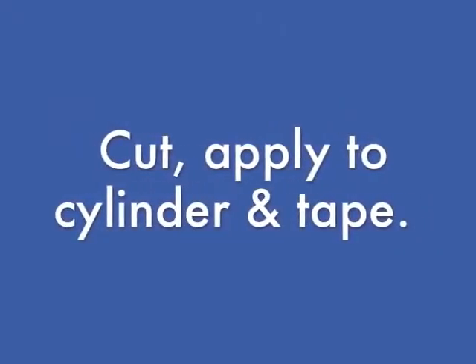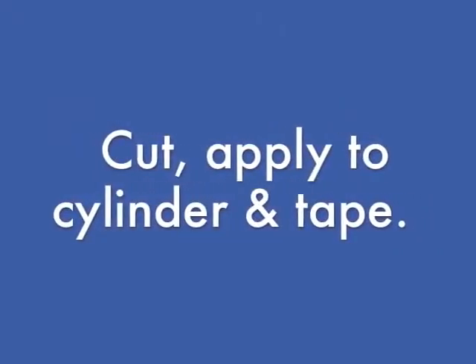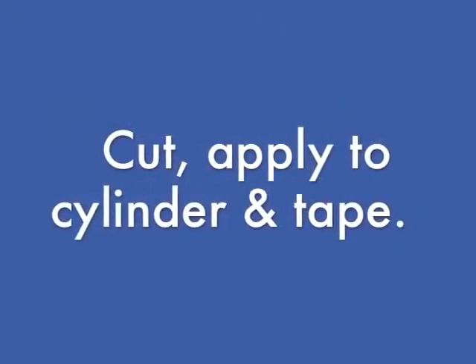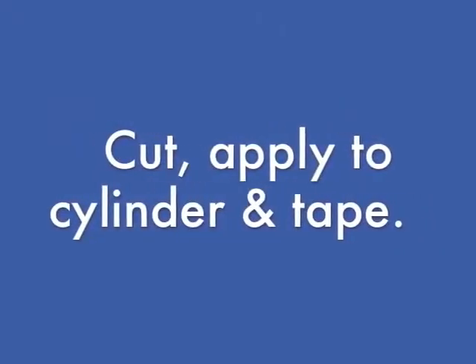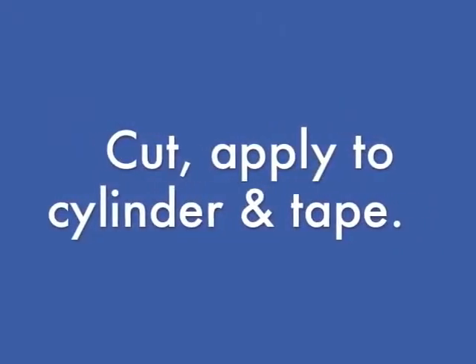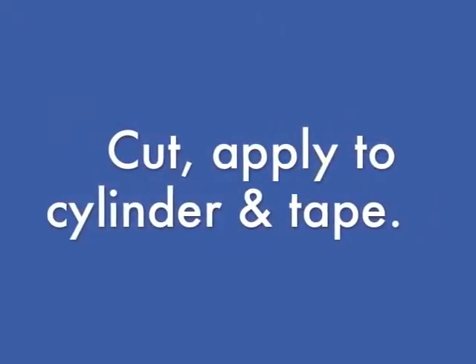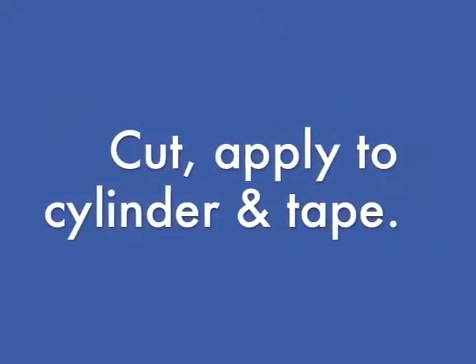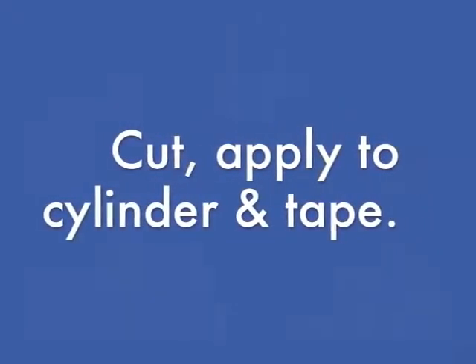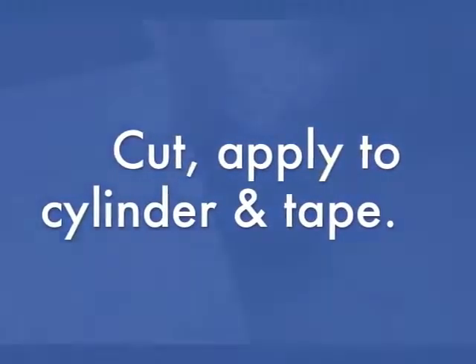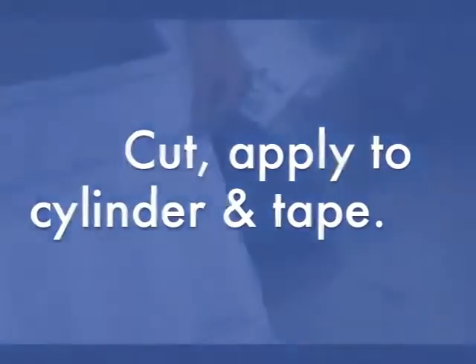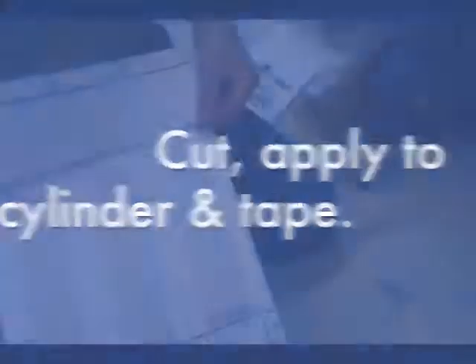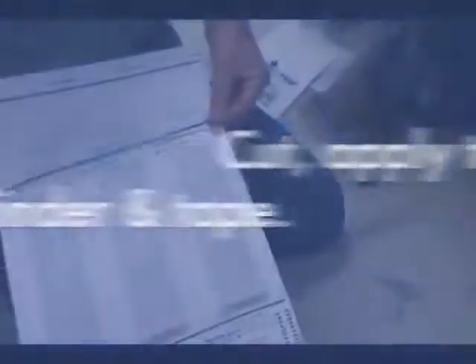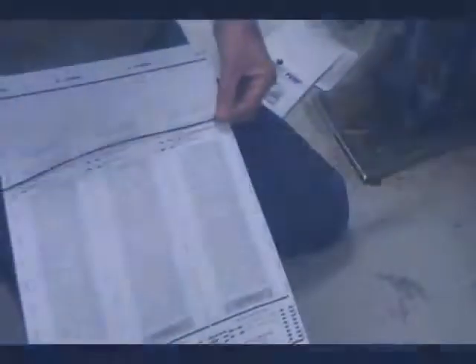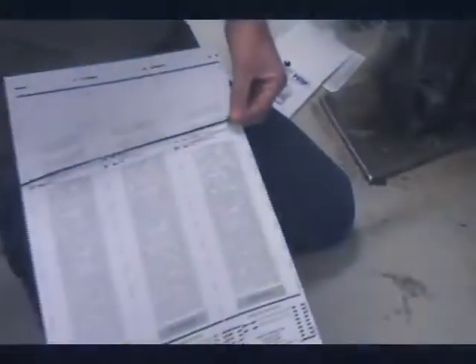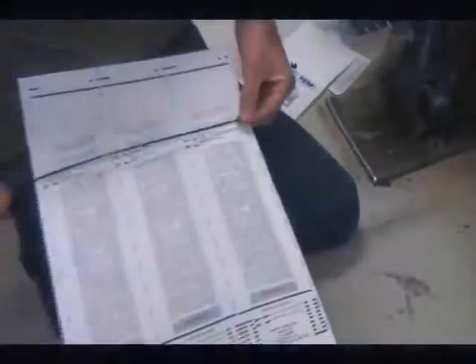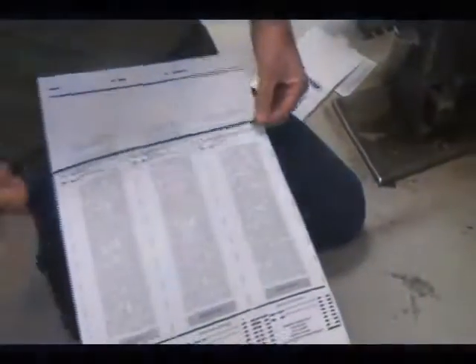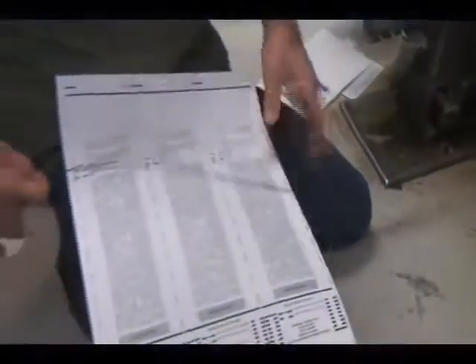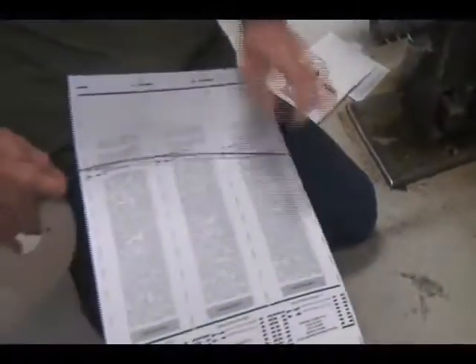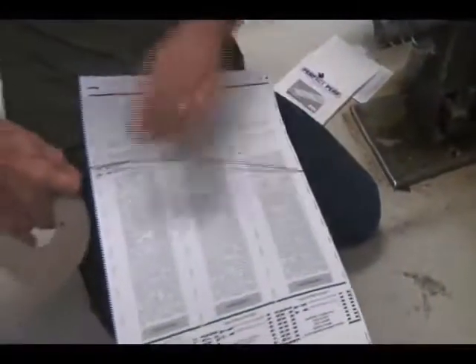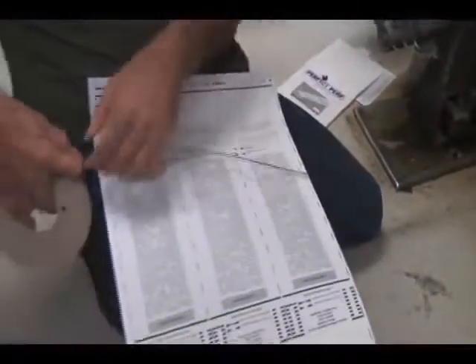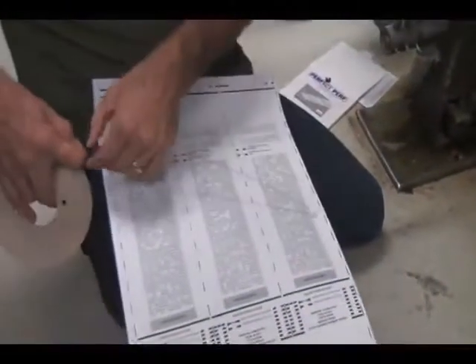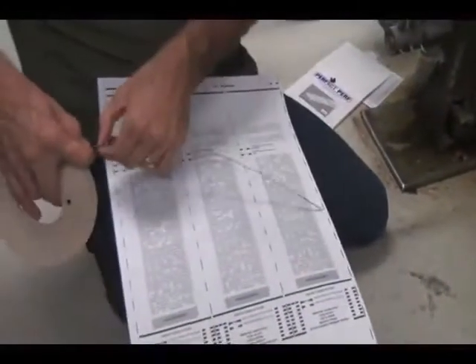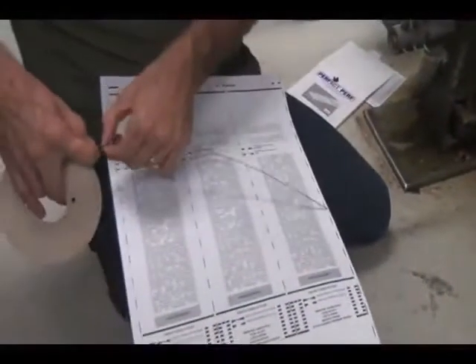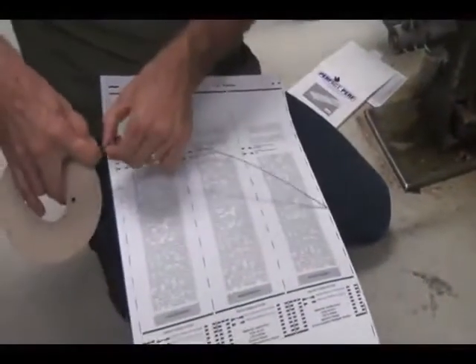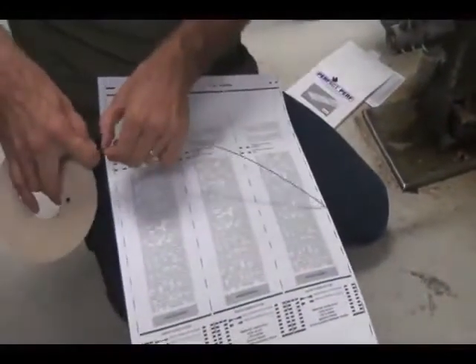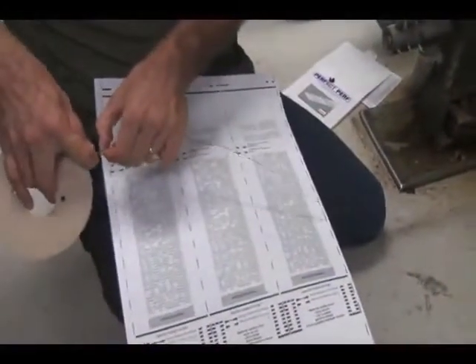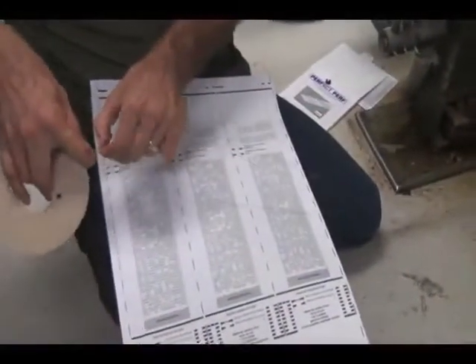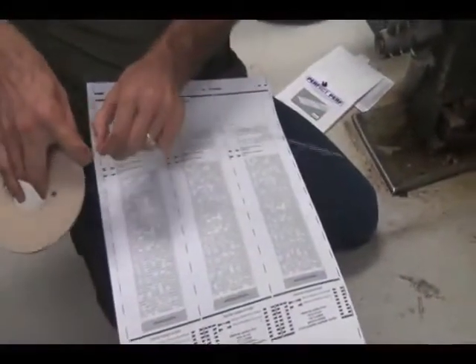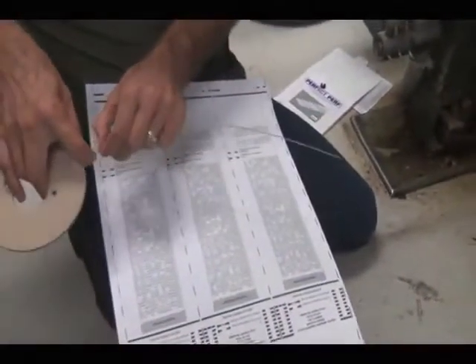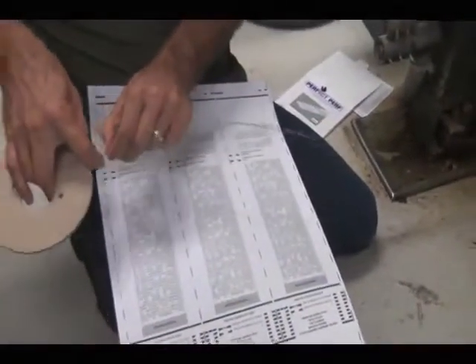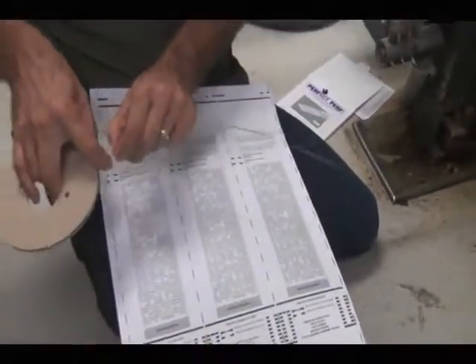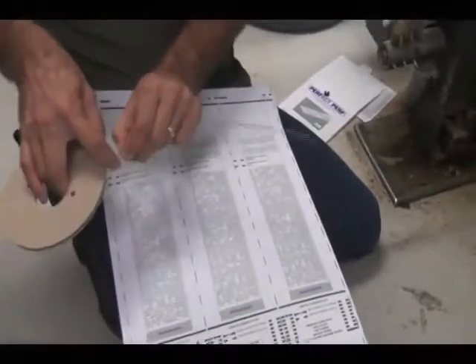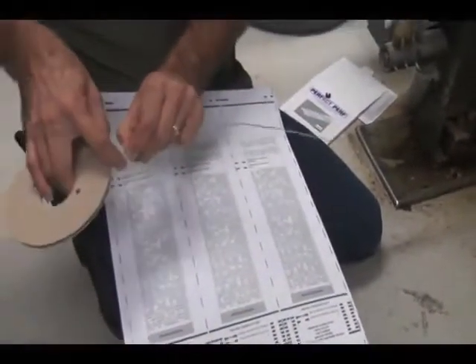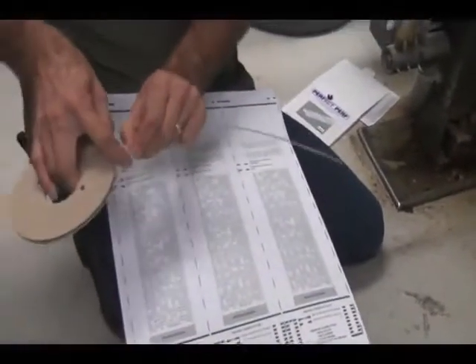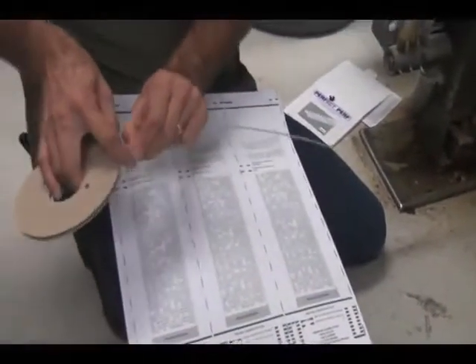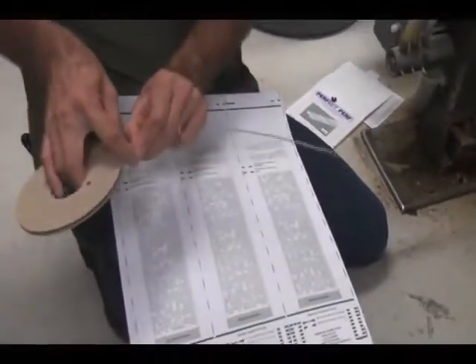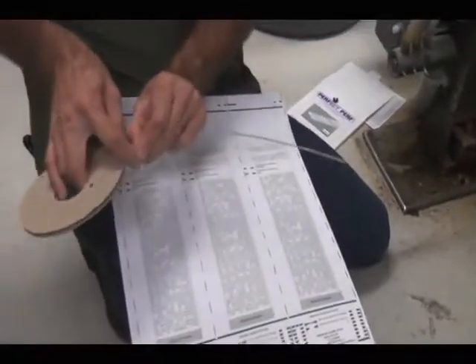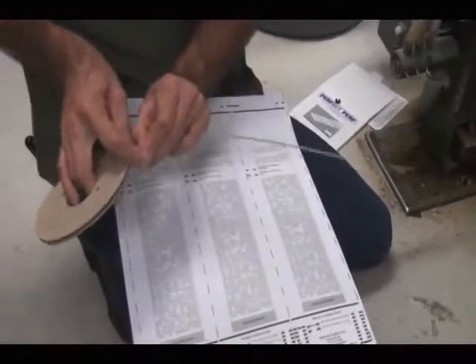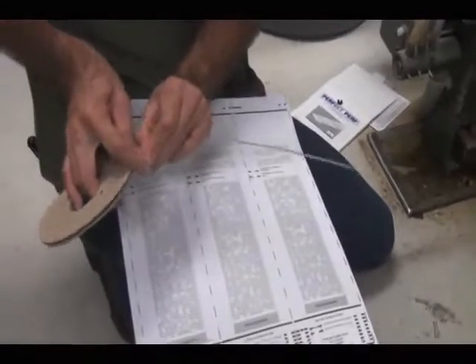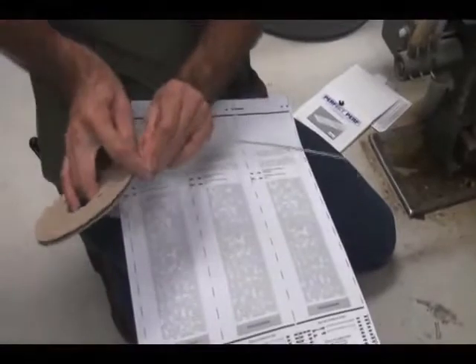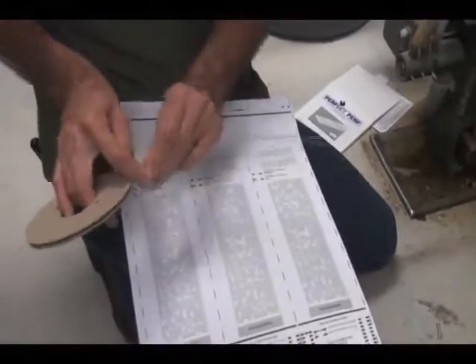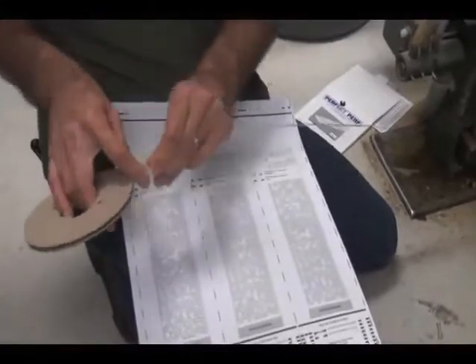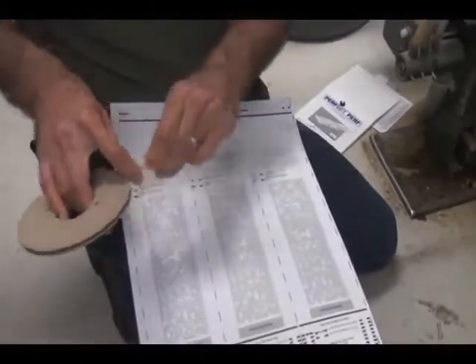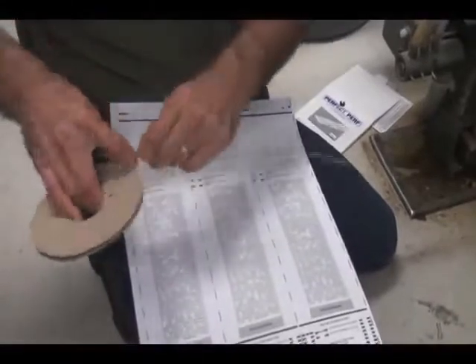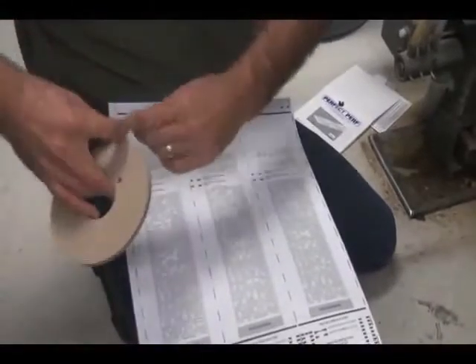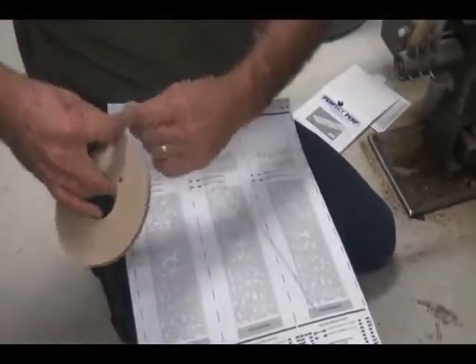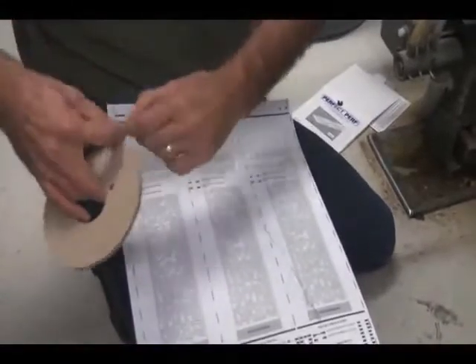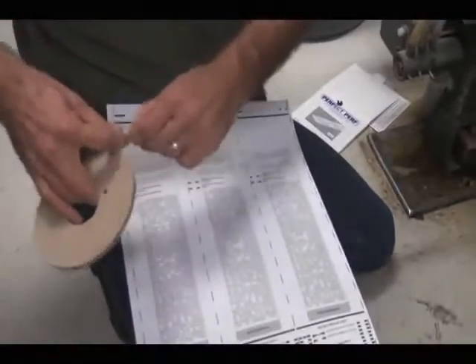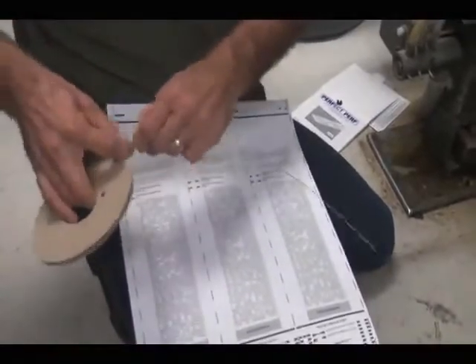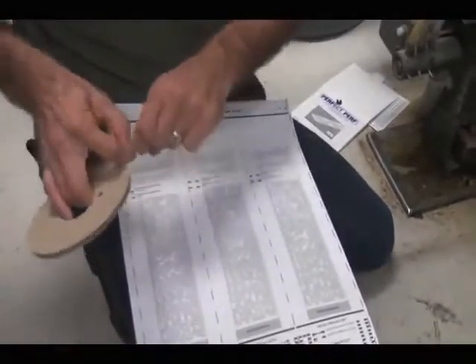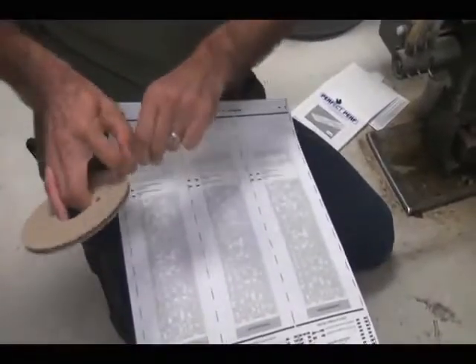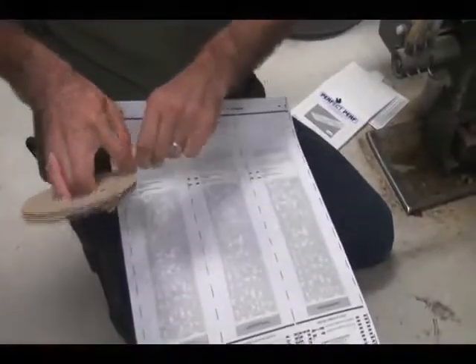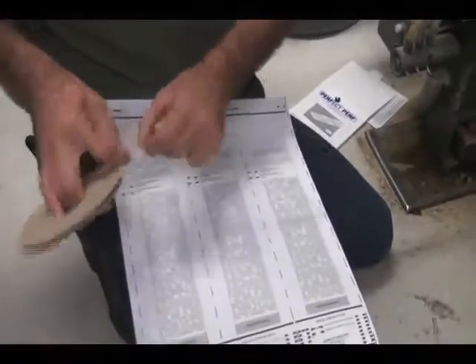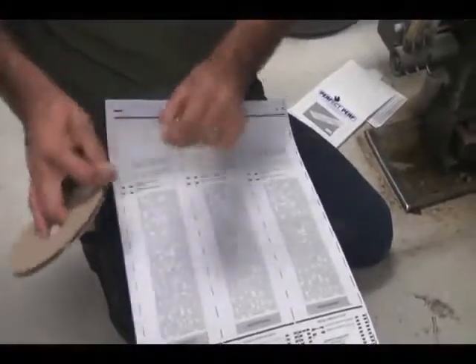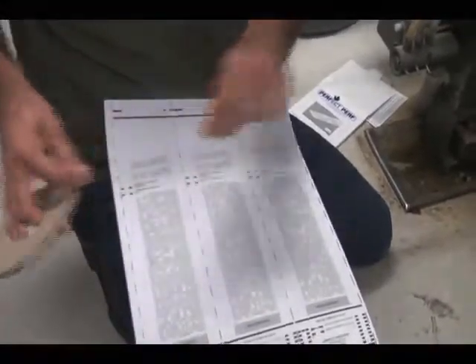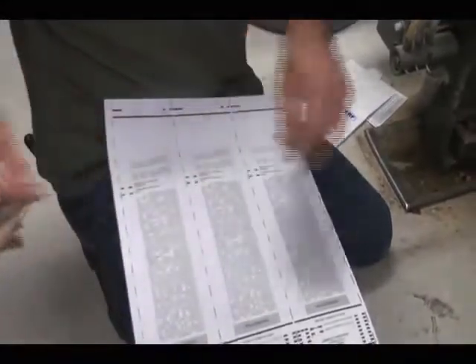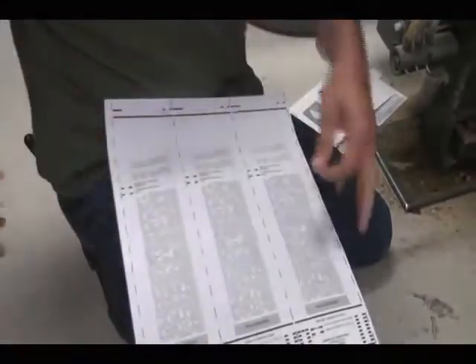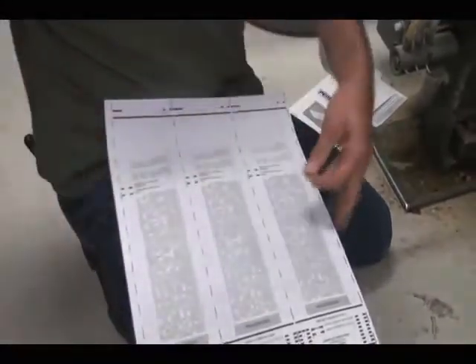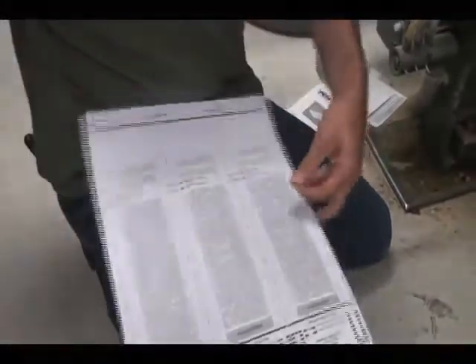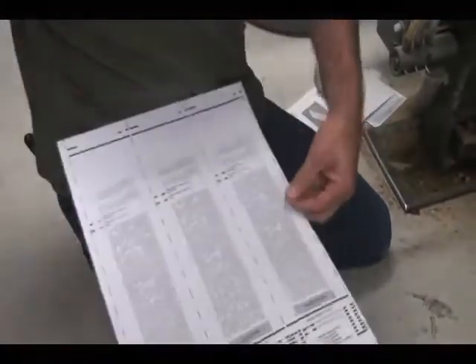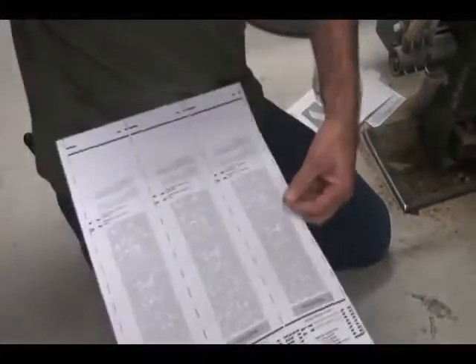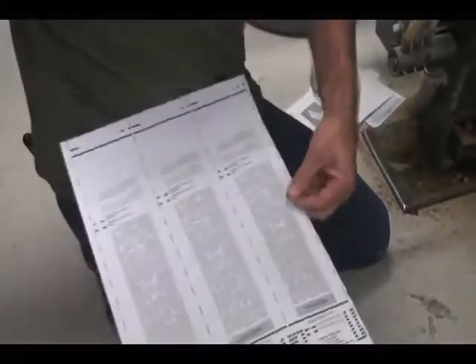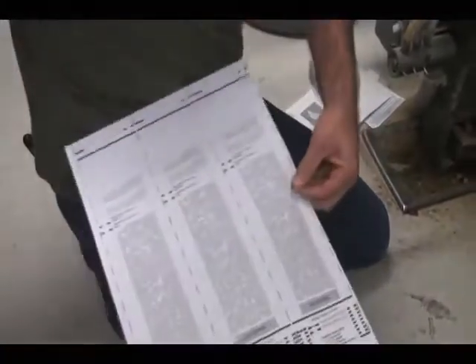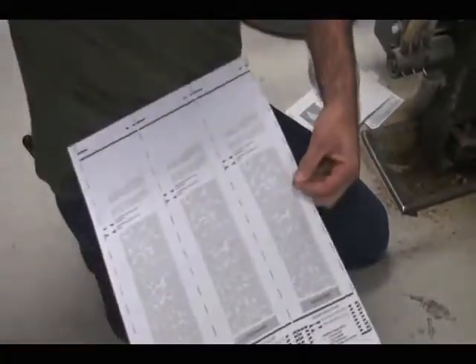This can be done either on the same cylinder you're printing on, or an unused cylinder on any two or more color offset press.